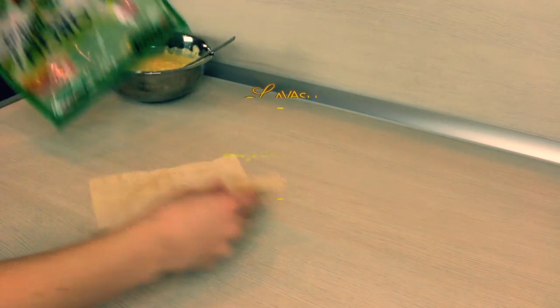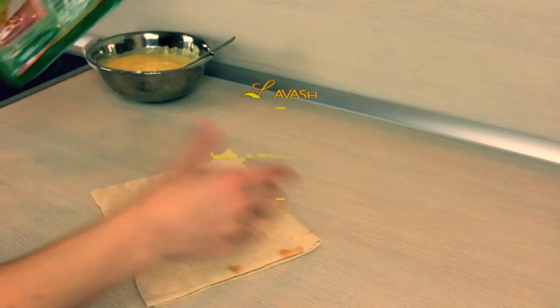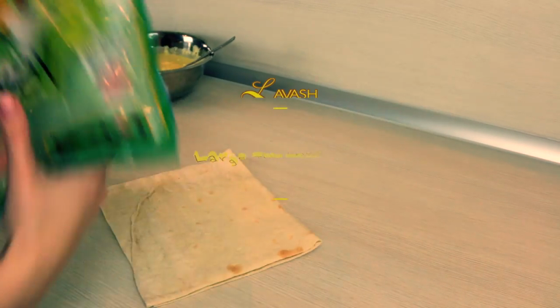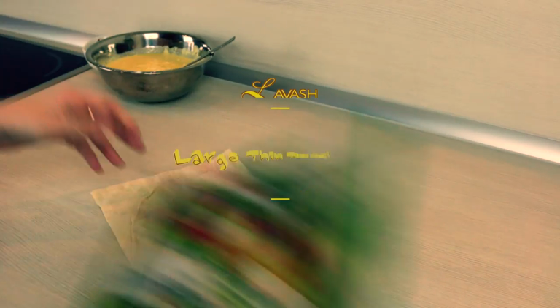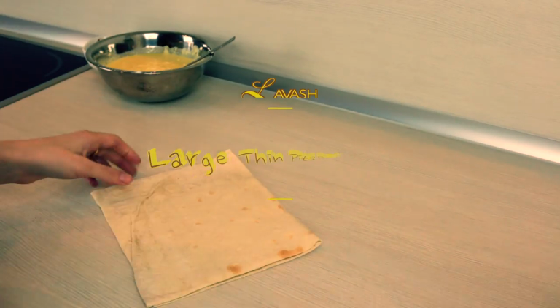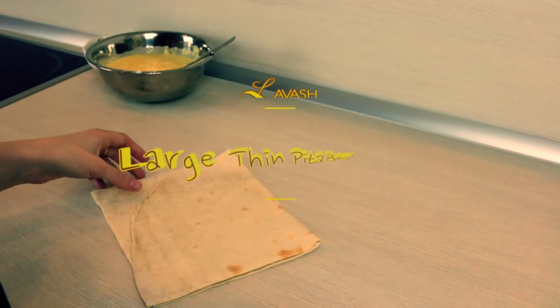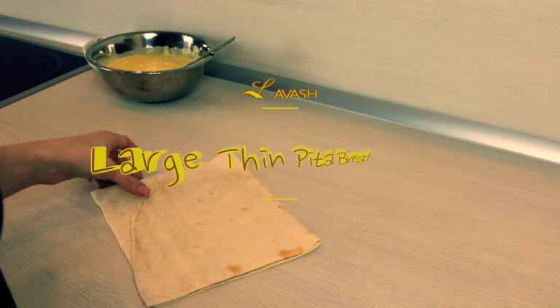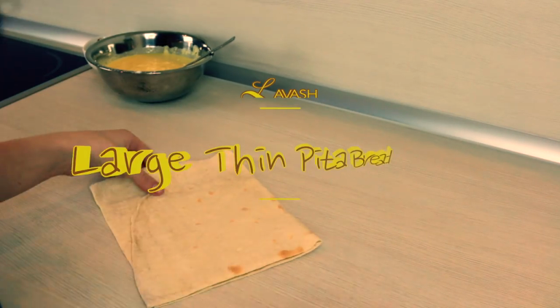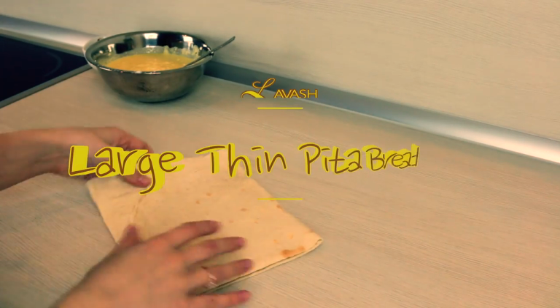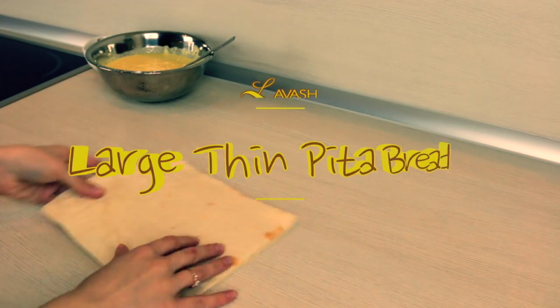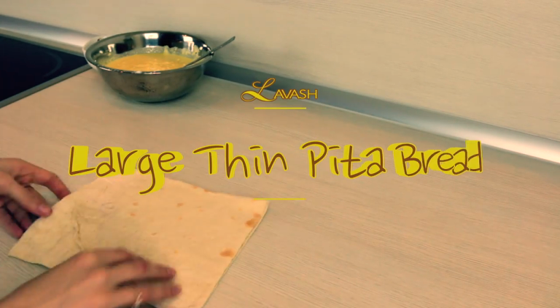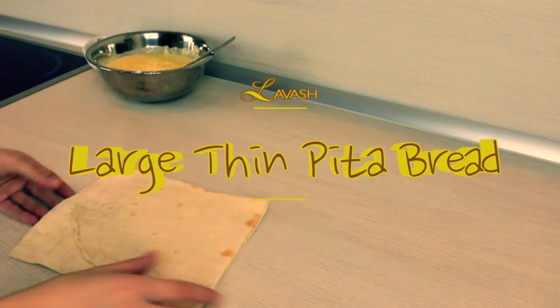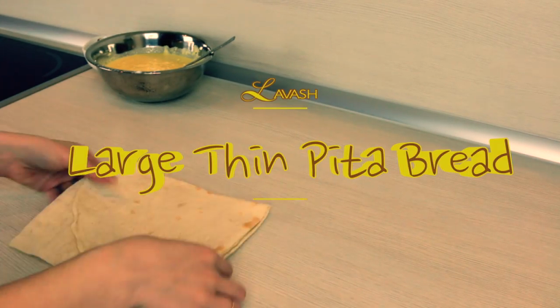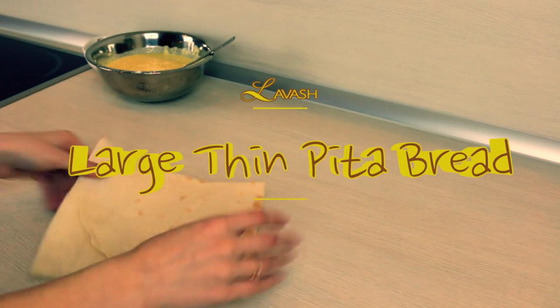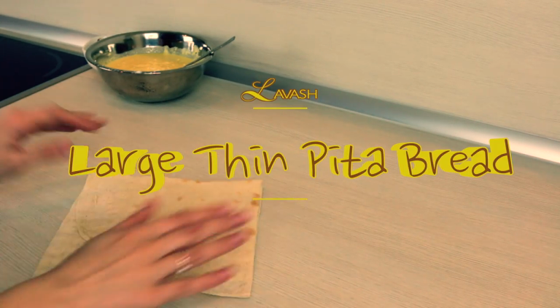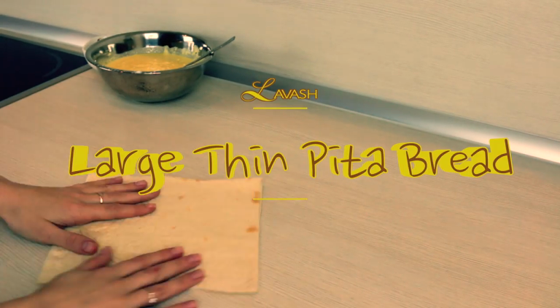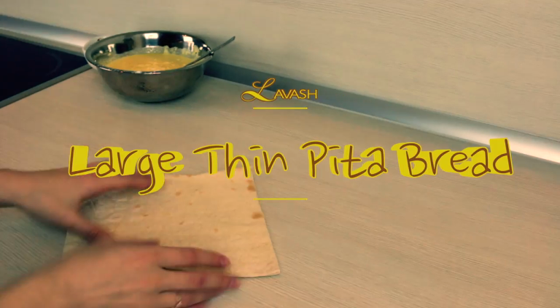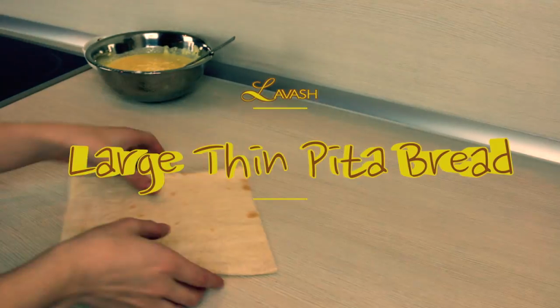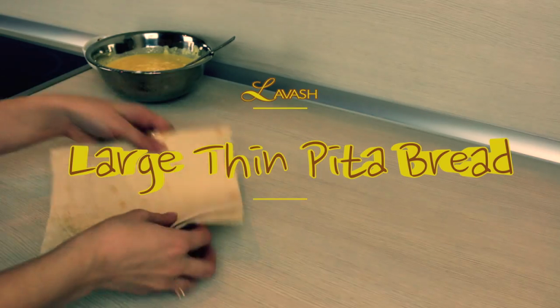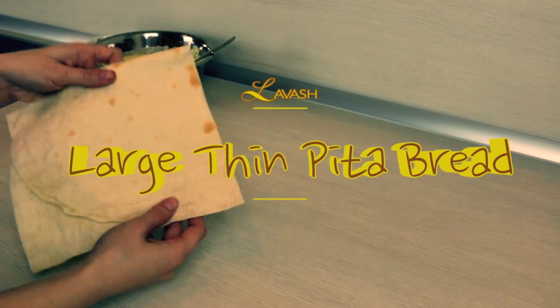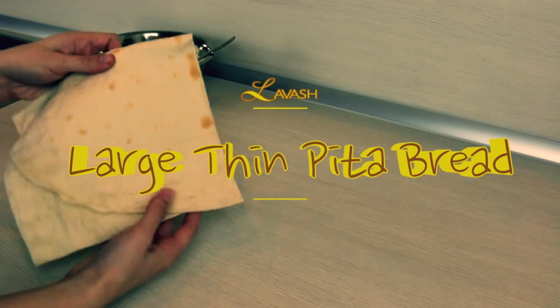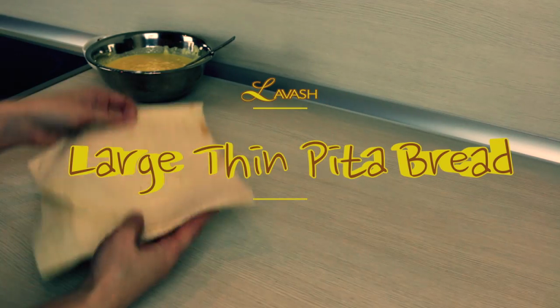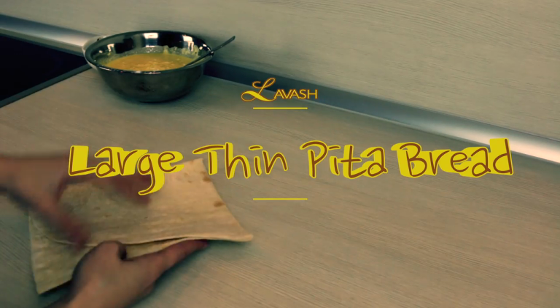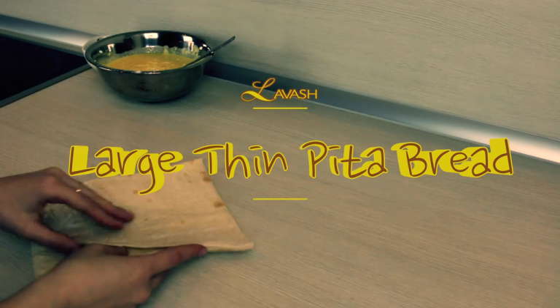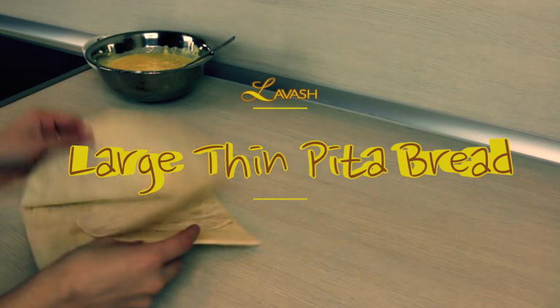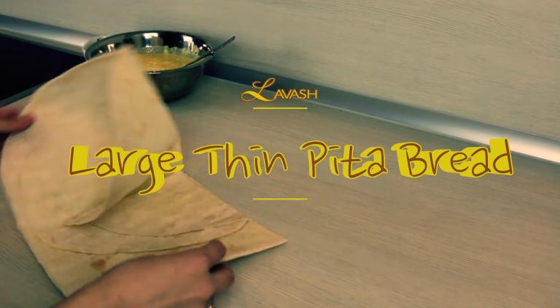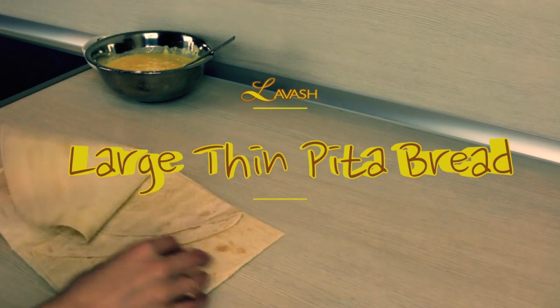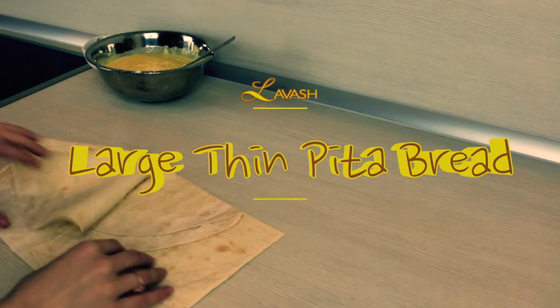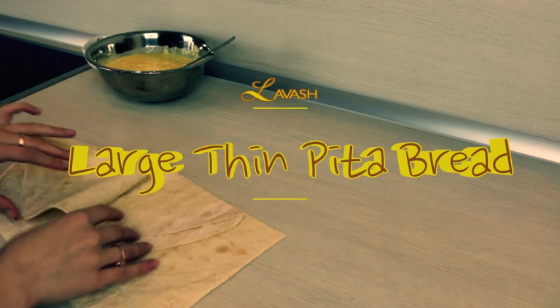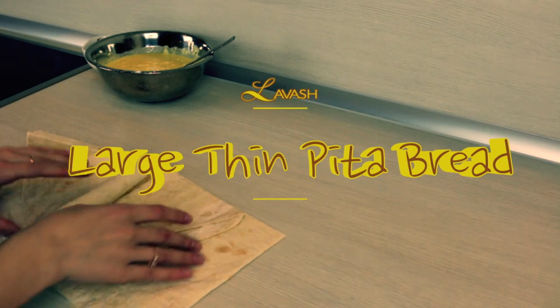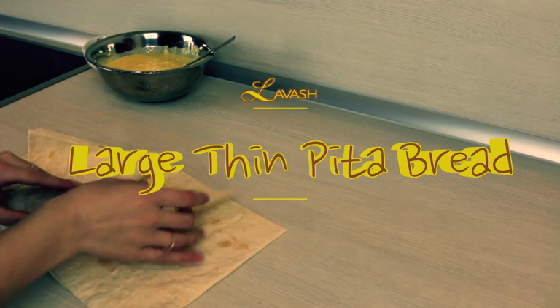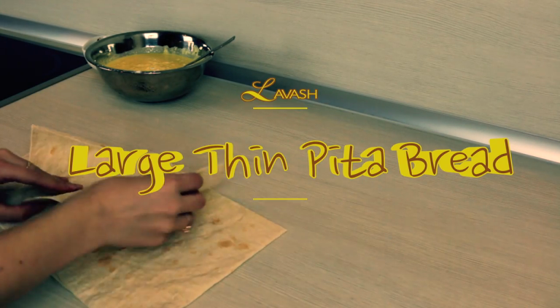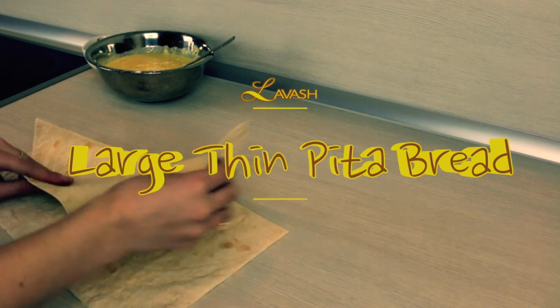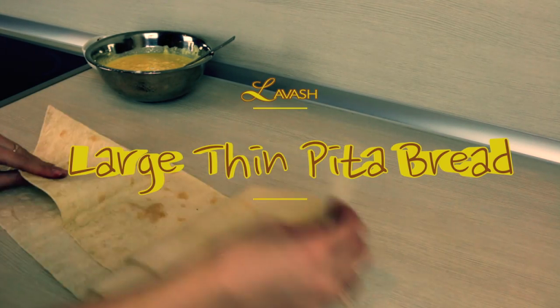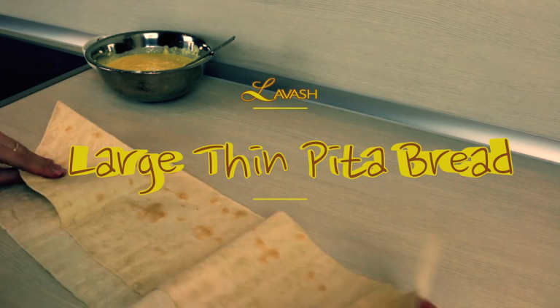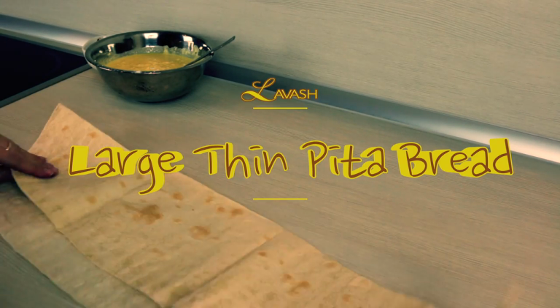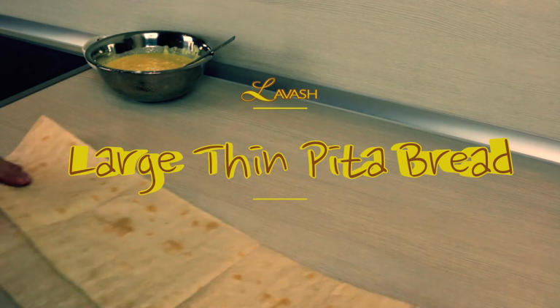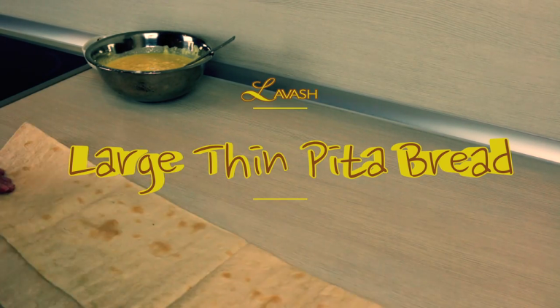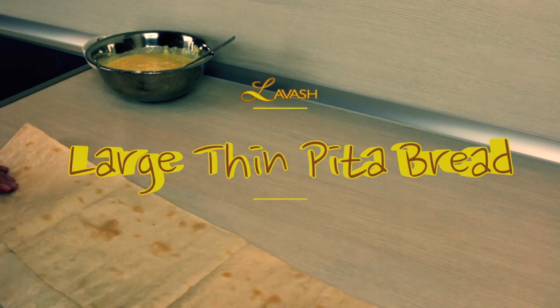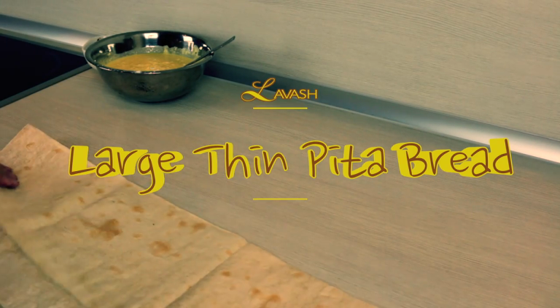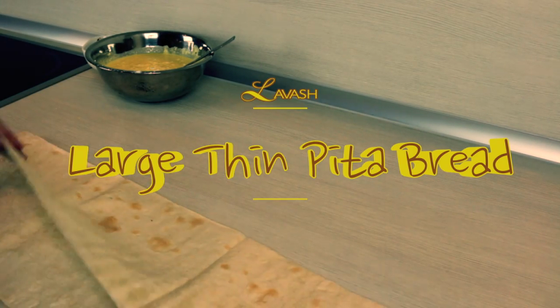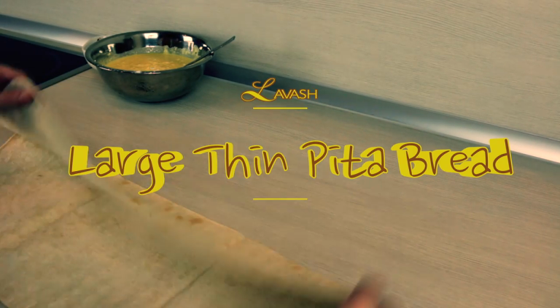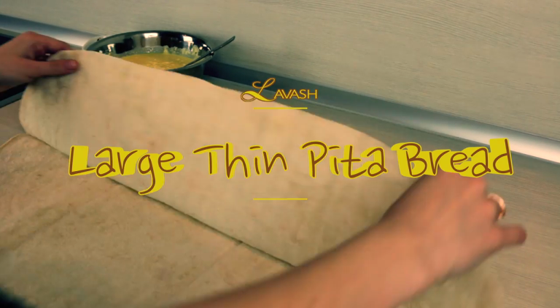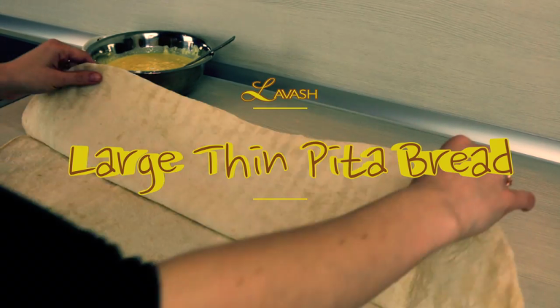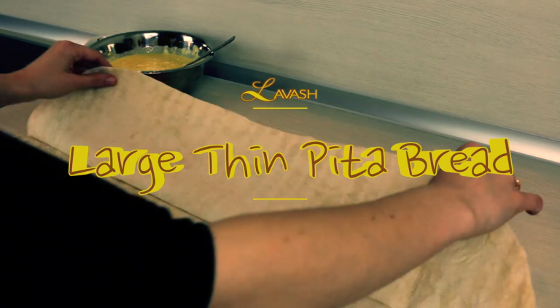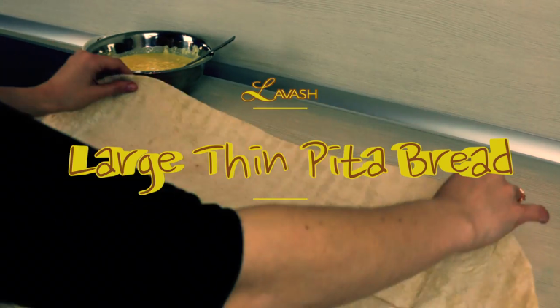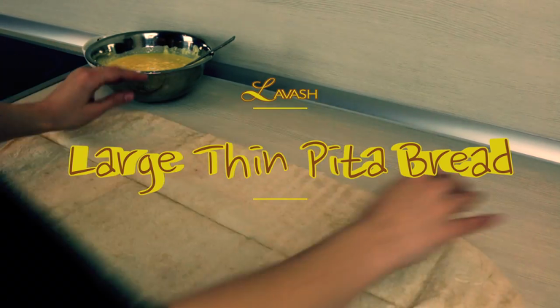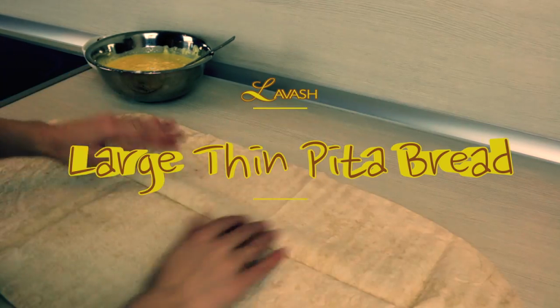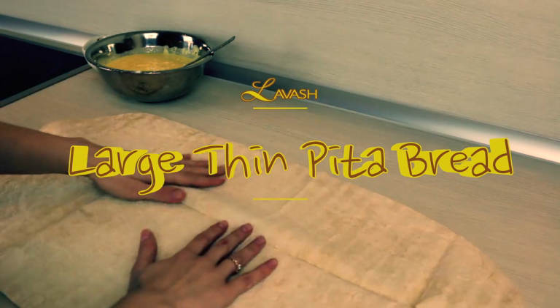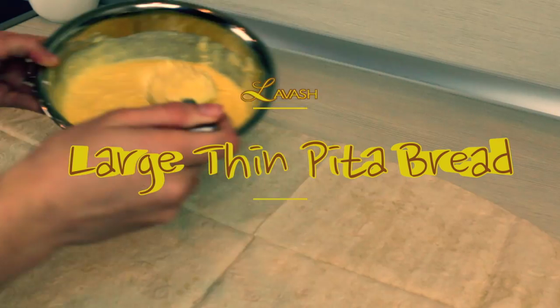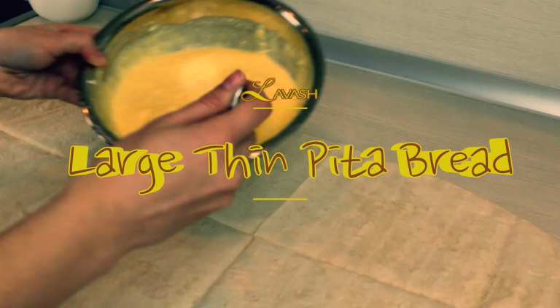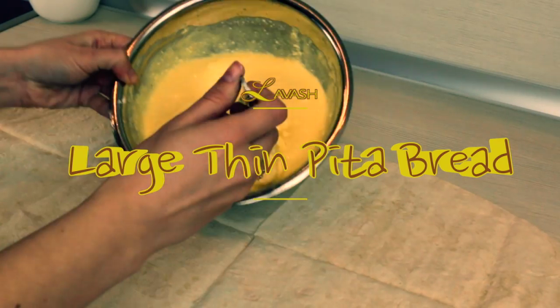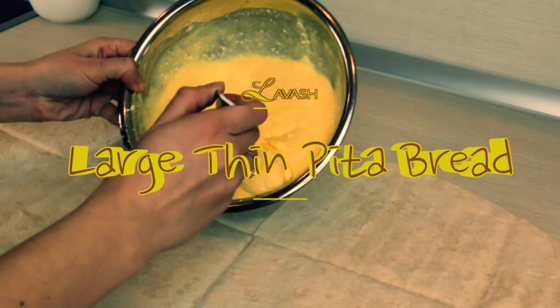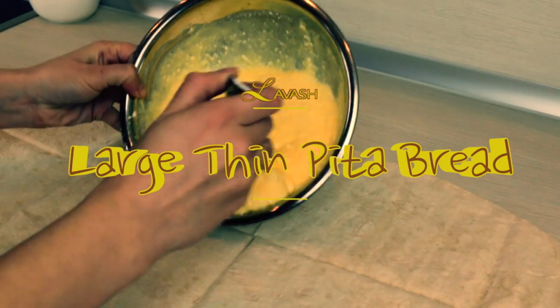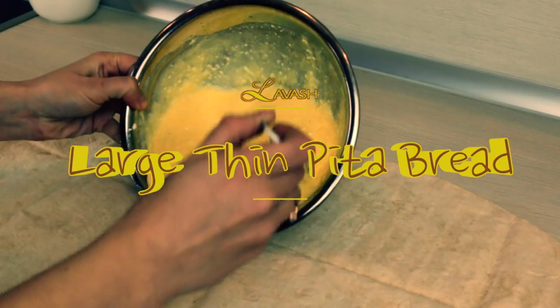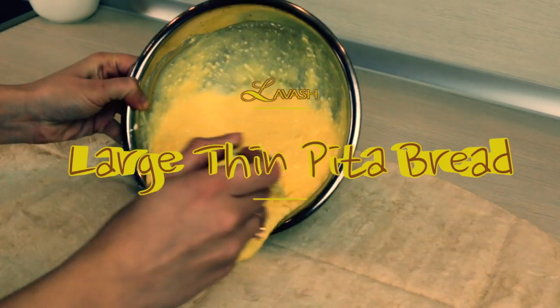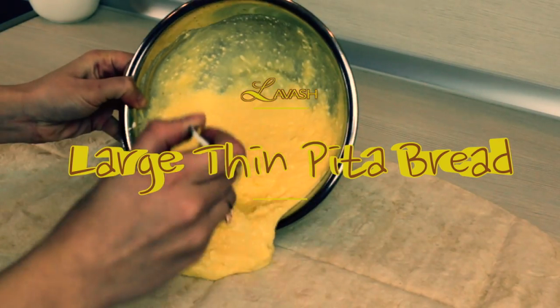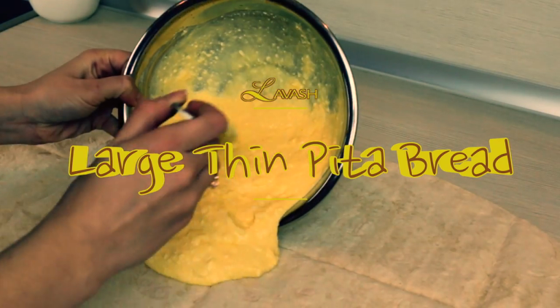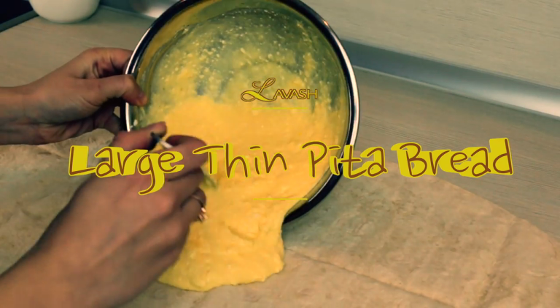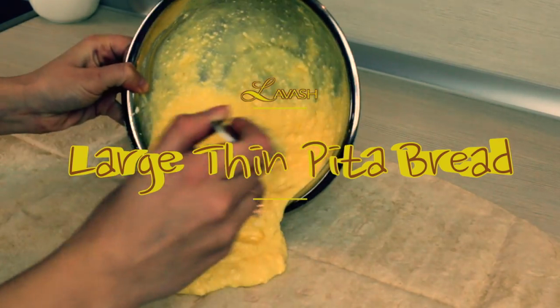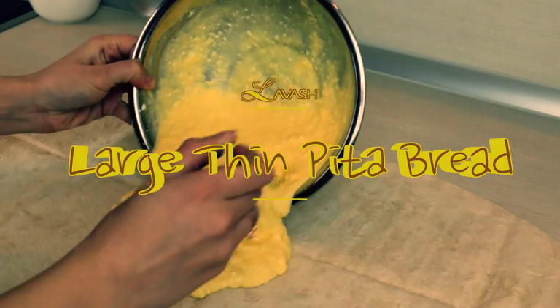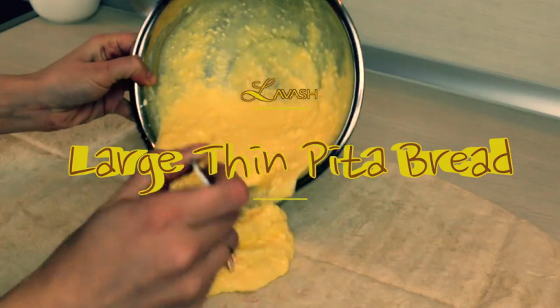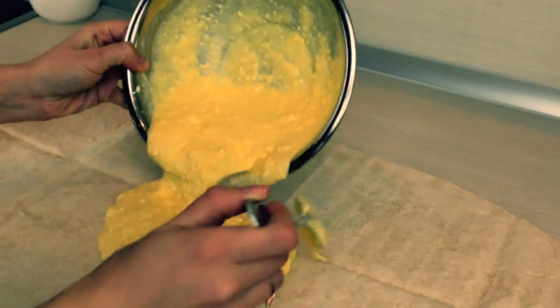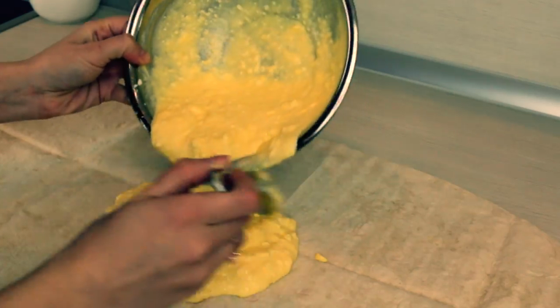Now you're gonna use large thin pita bread, or how we call it in Ukraine, lavash, and spread our cheese mixture on top of it.